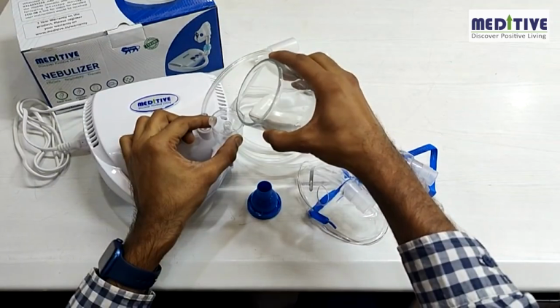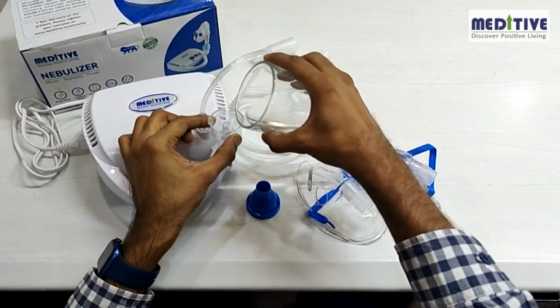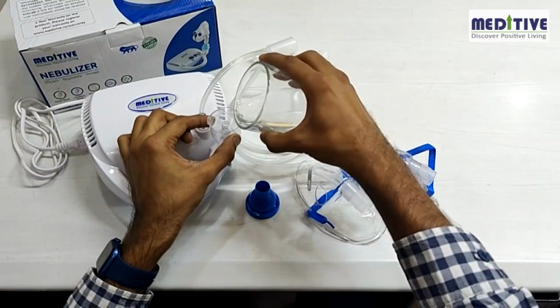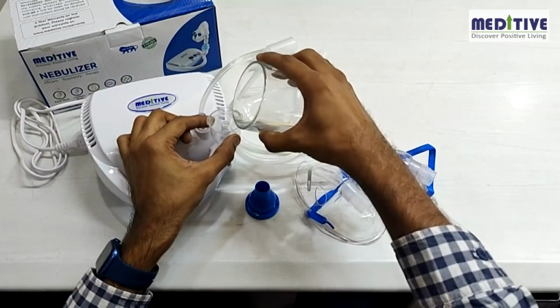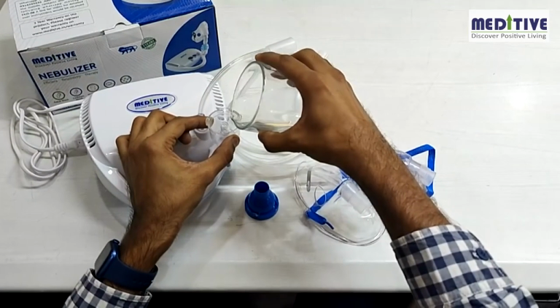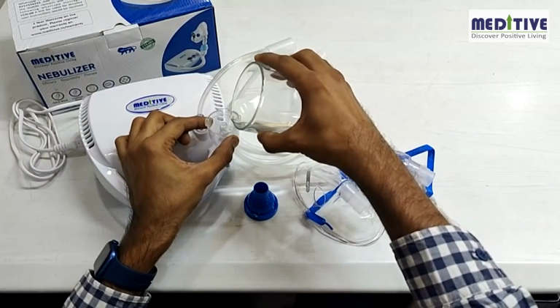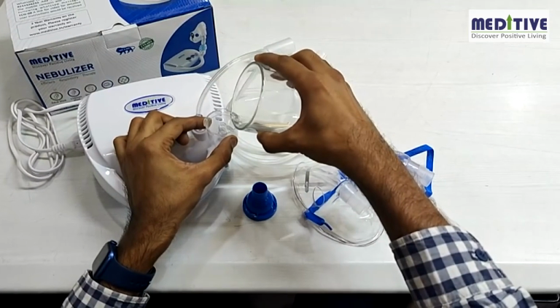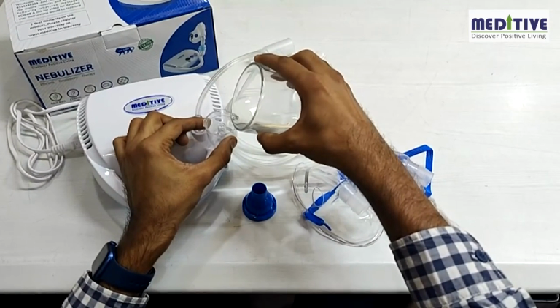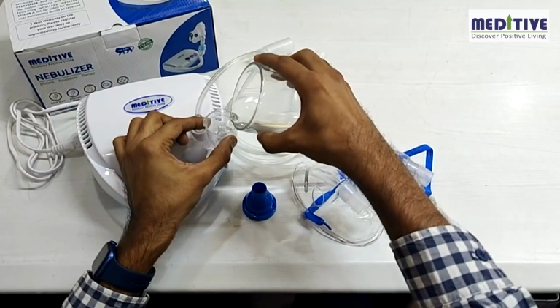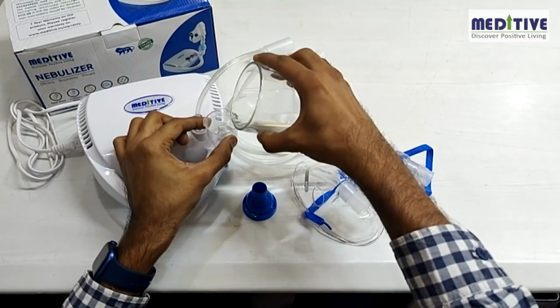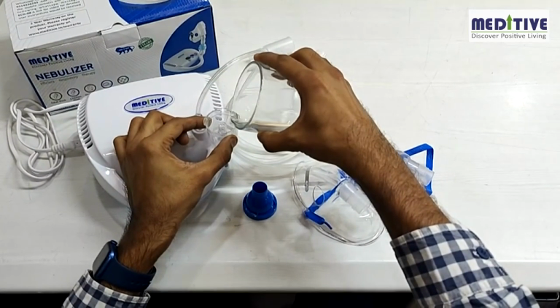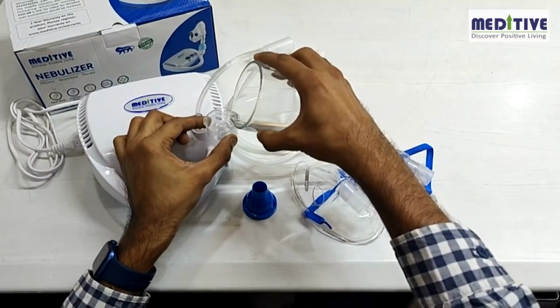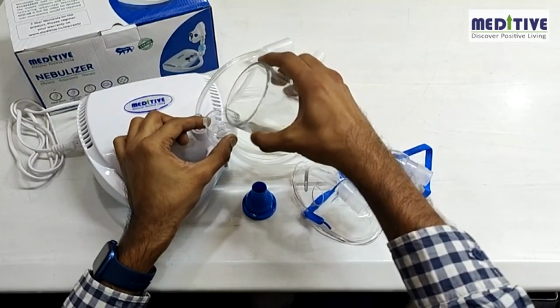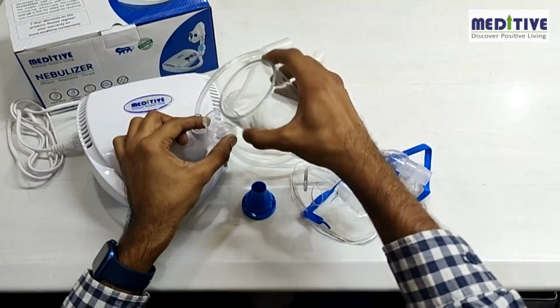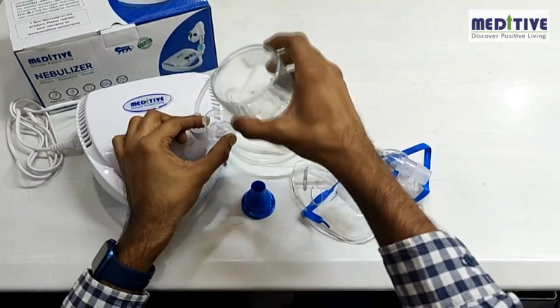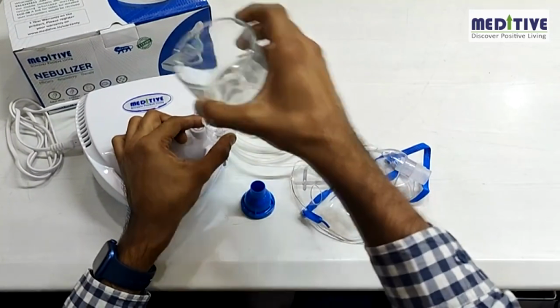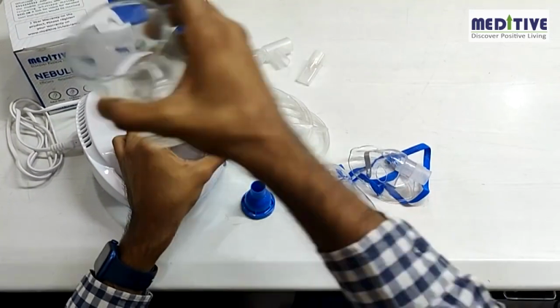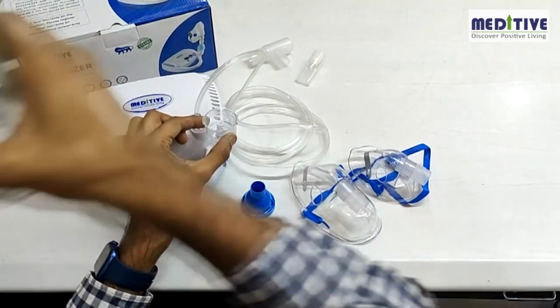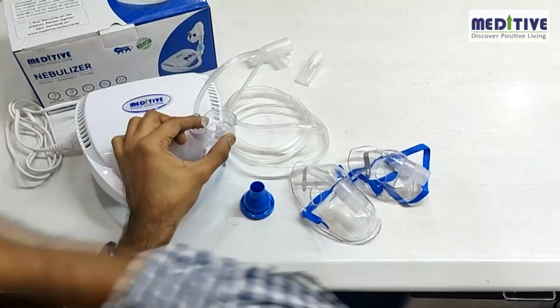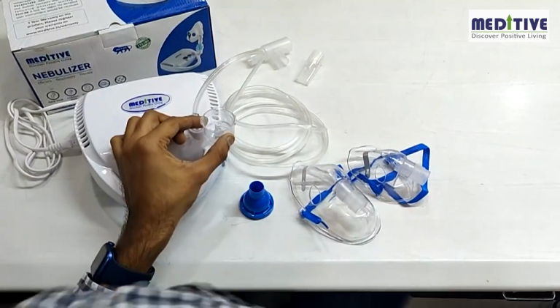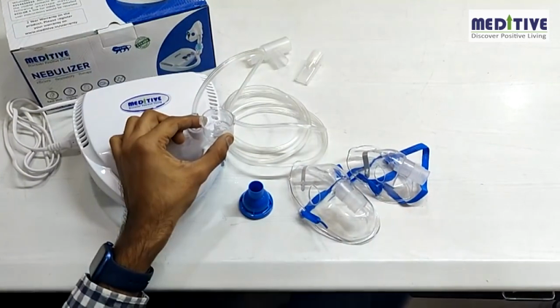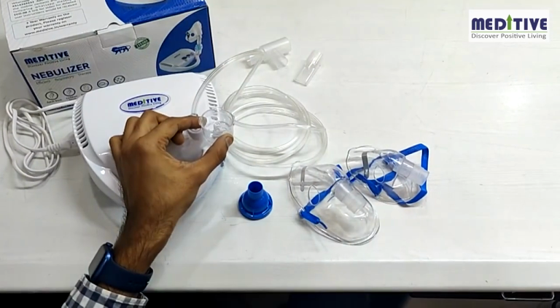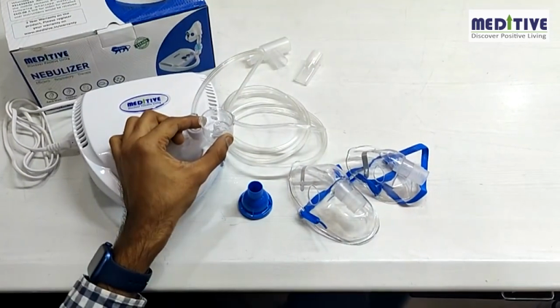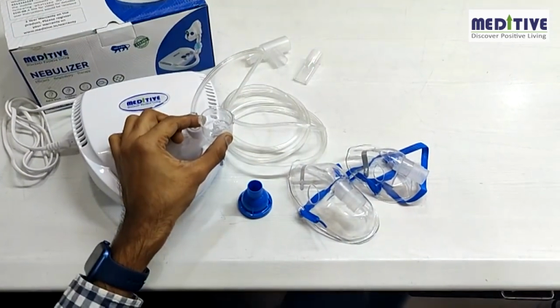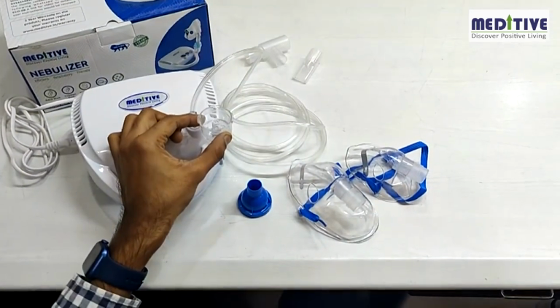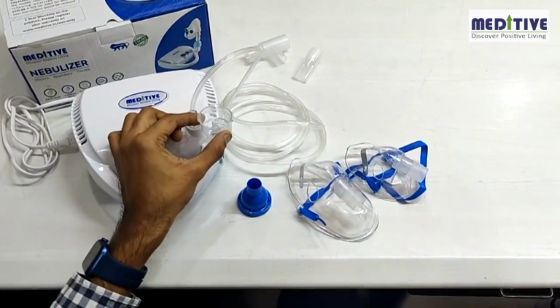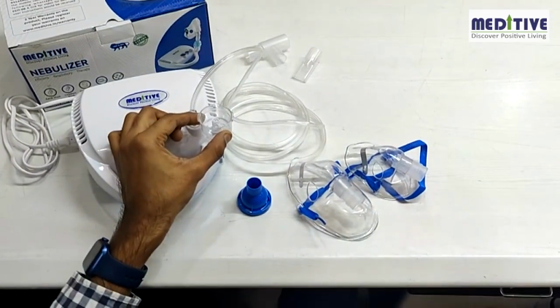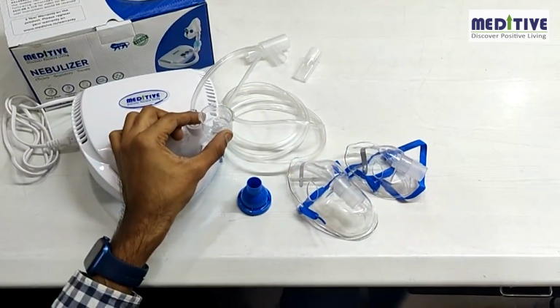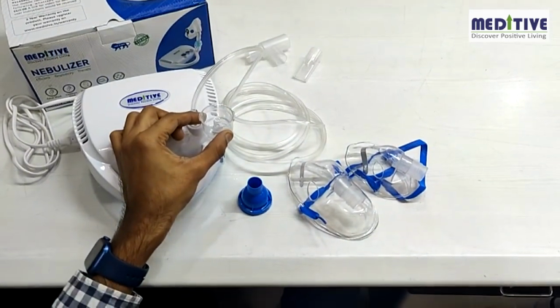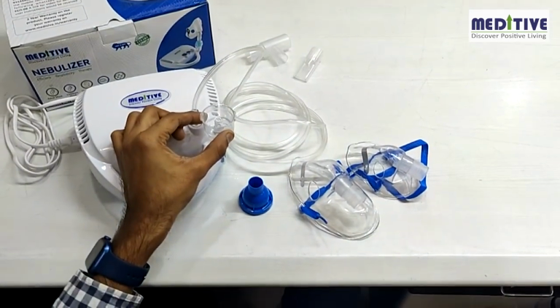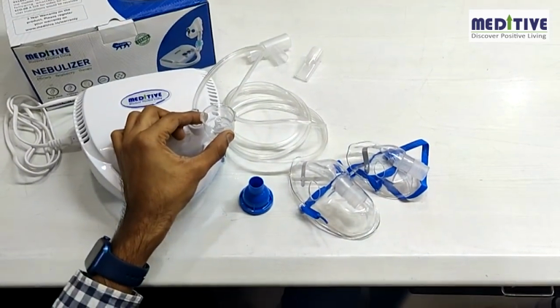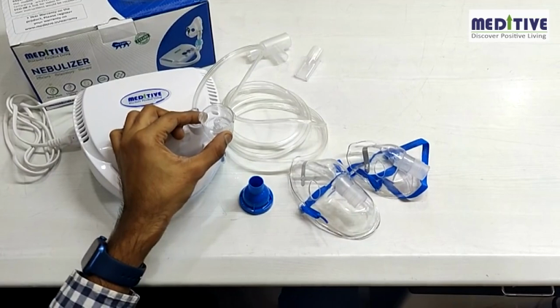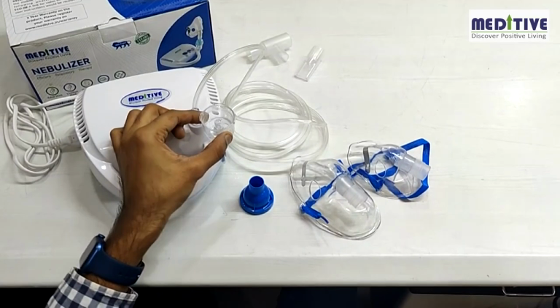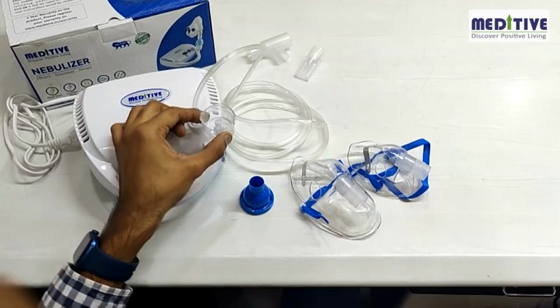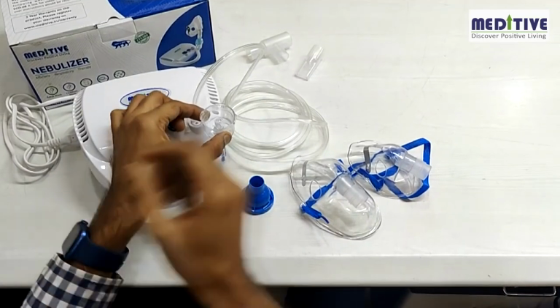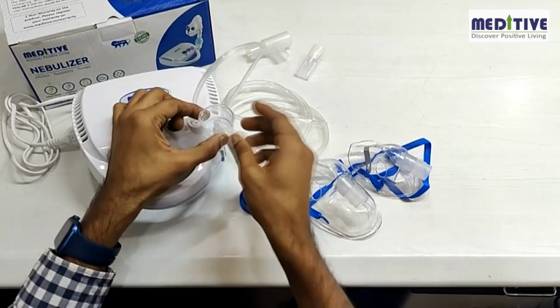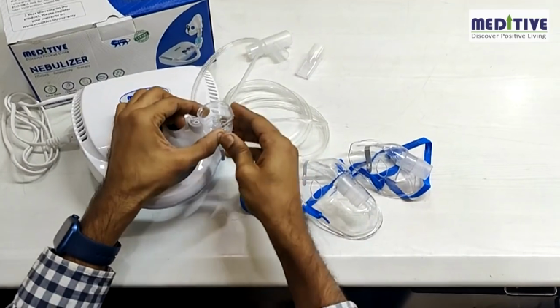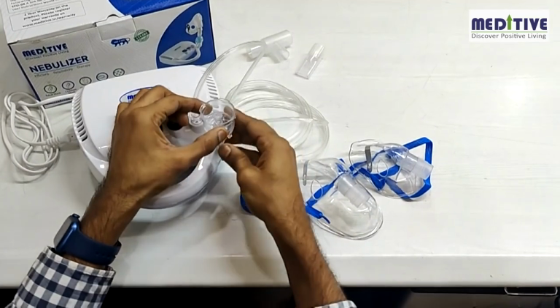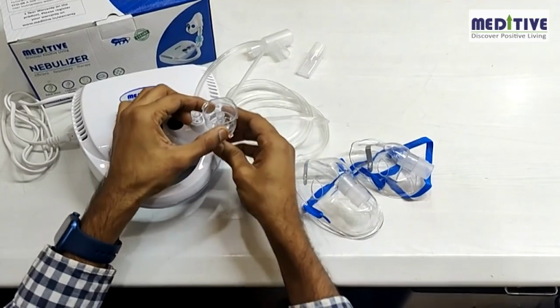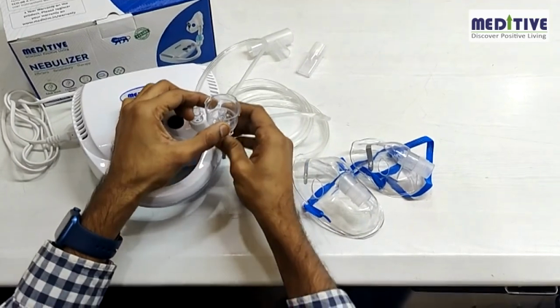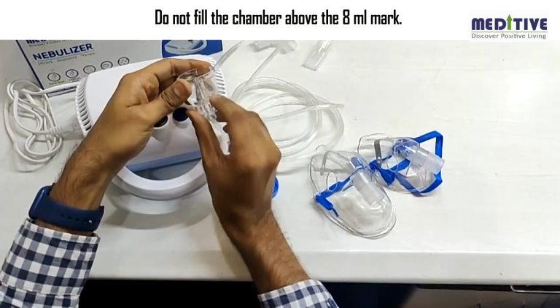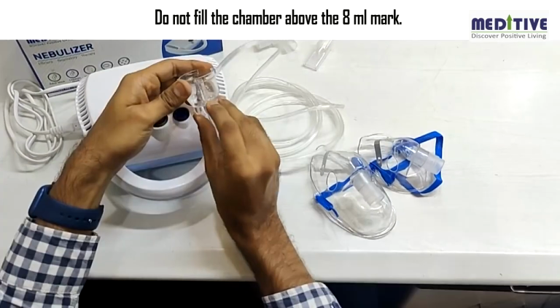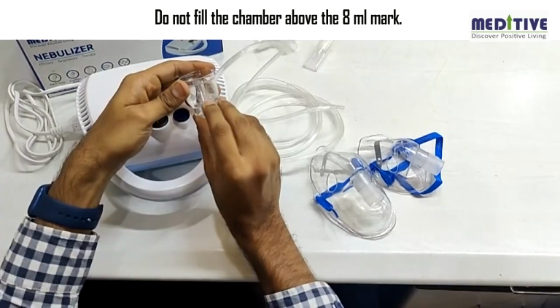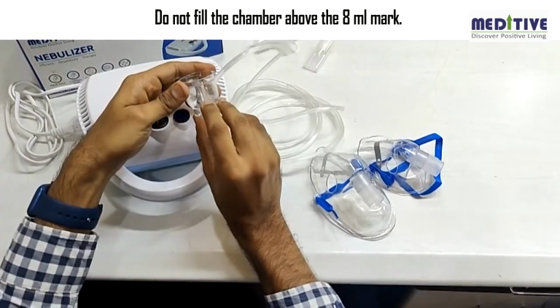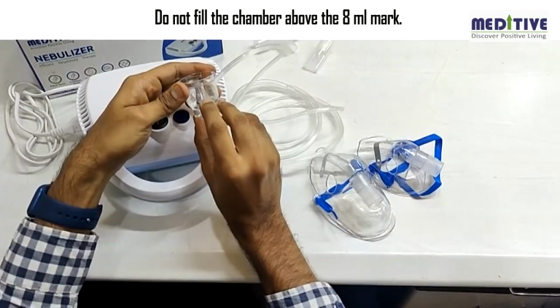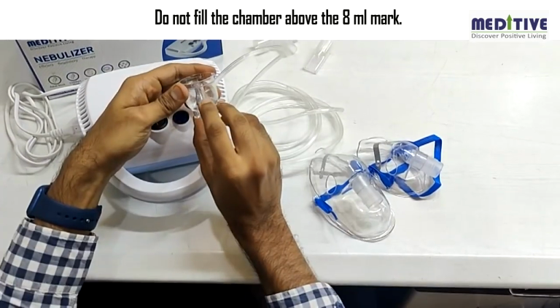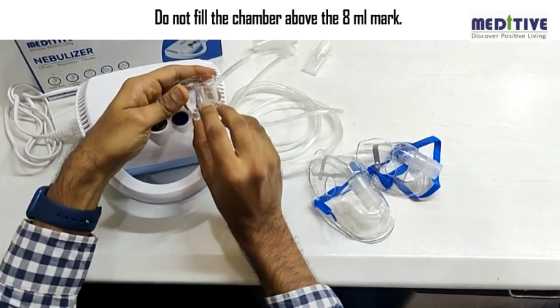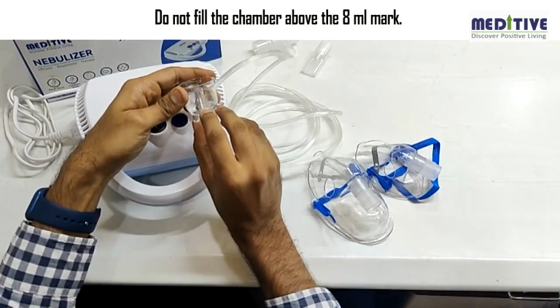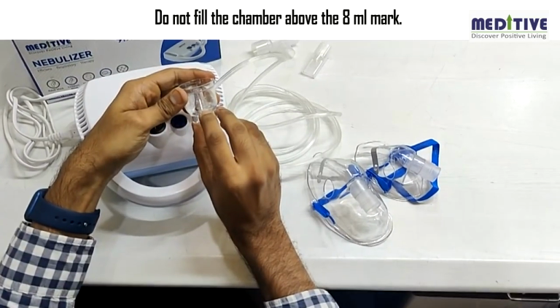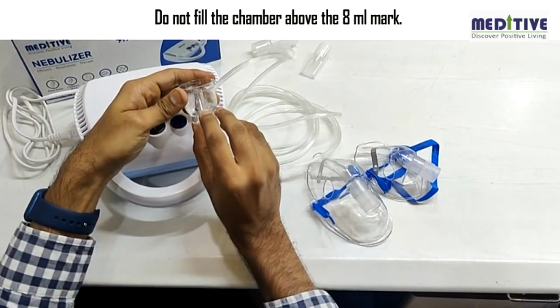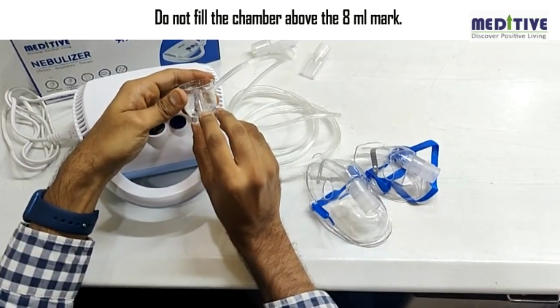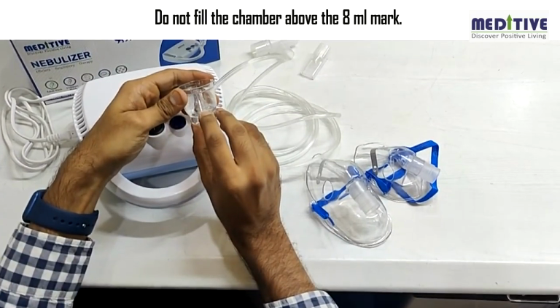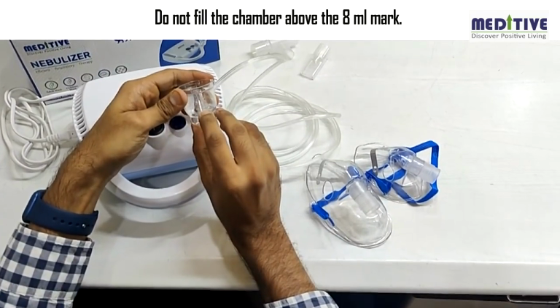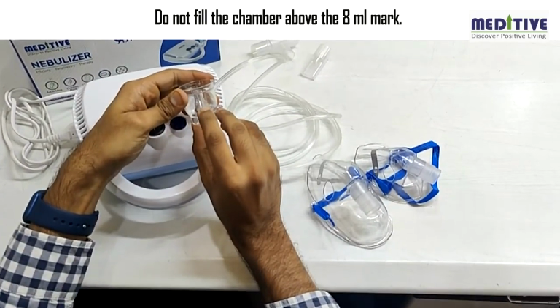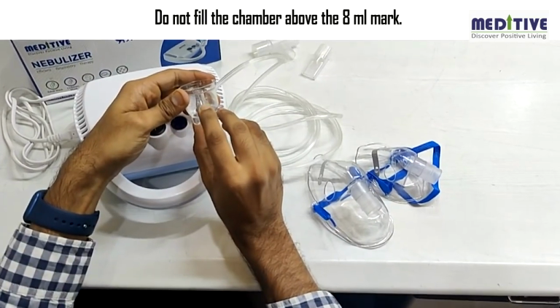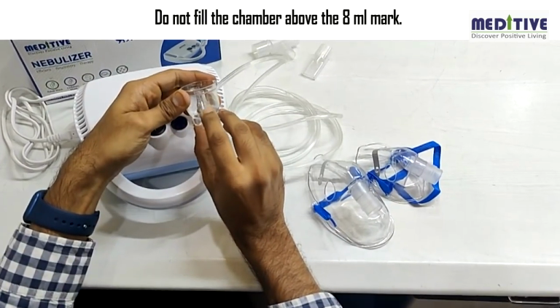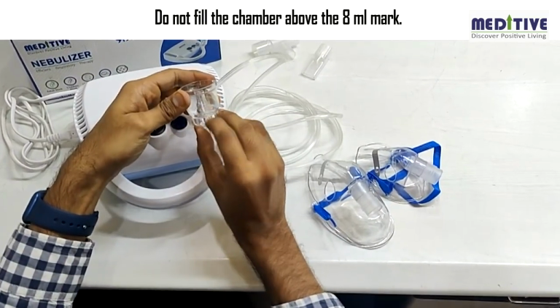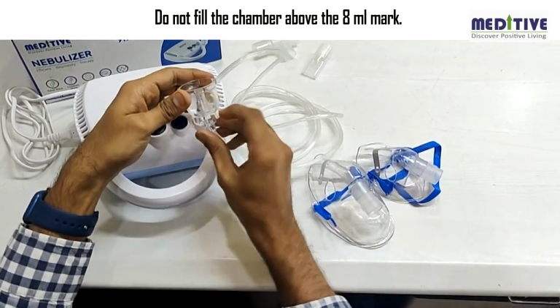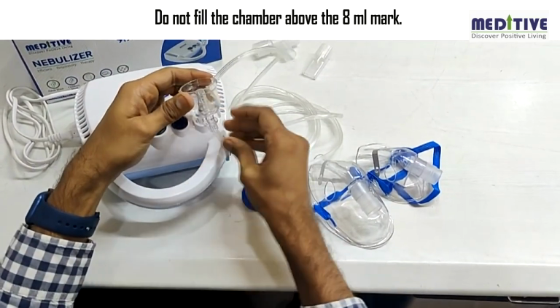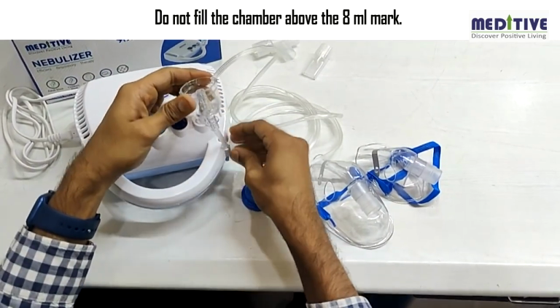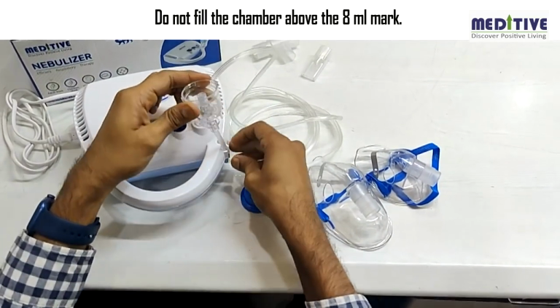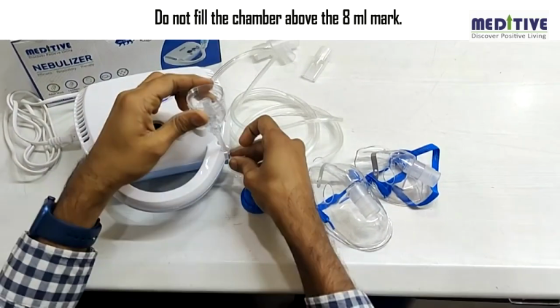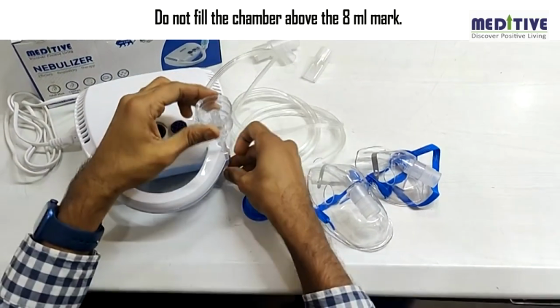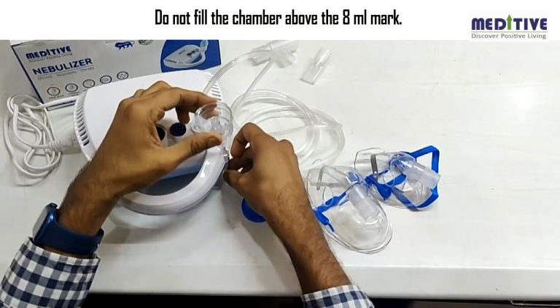Next, put the medicine as prescribed by the doctor in this chamber on top of this plastic cone. Do not fill the chamber above the 8ml mark.